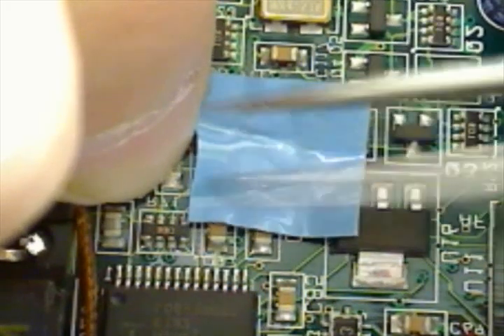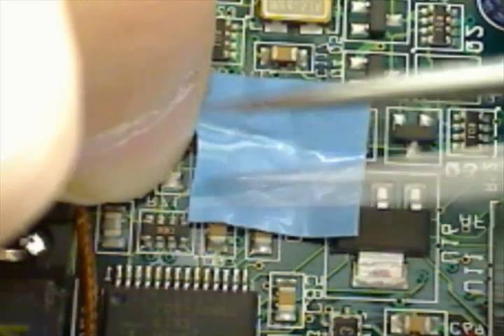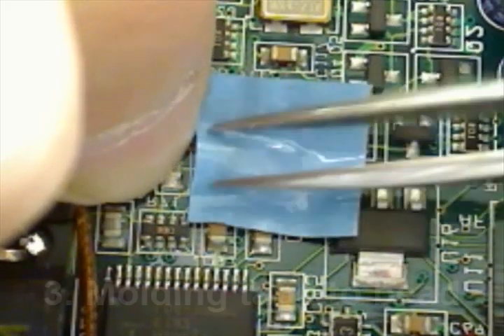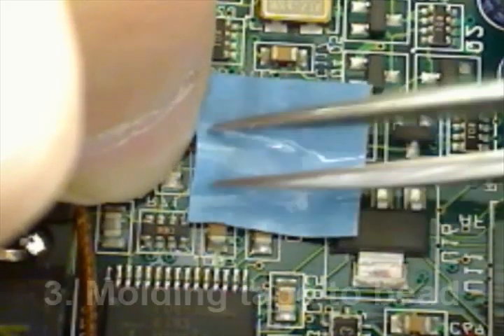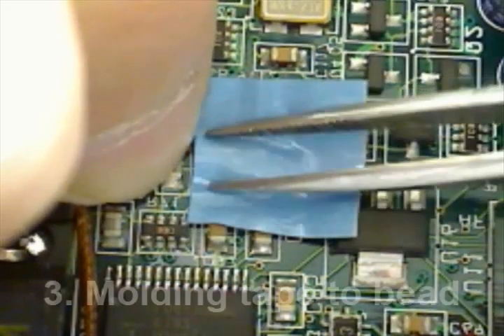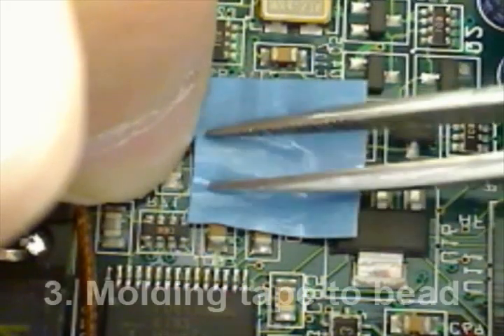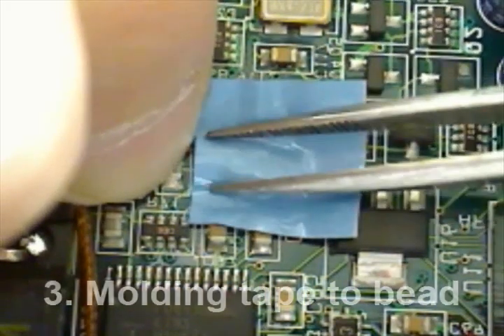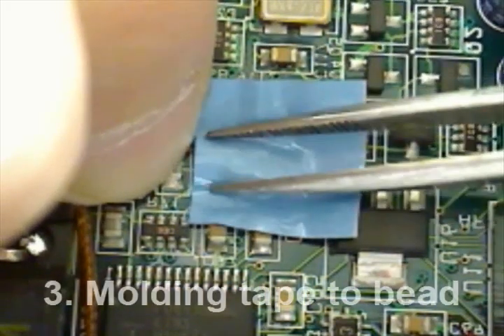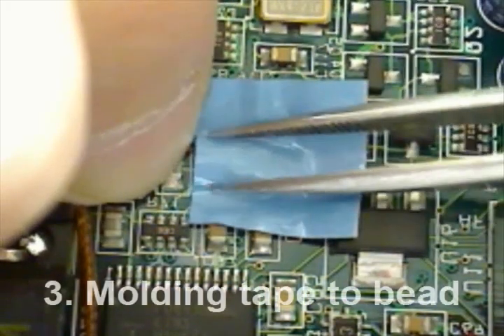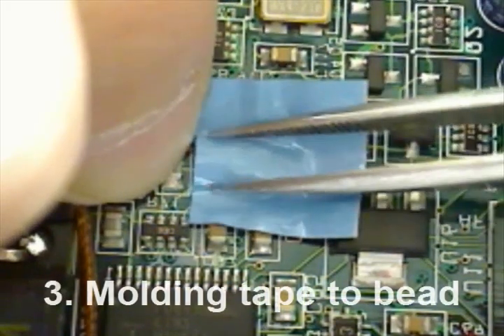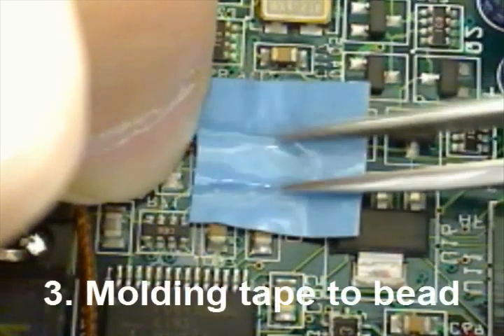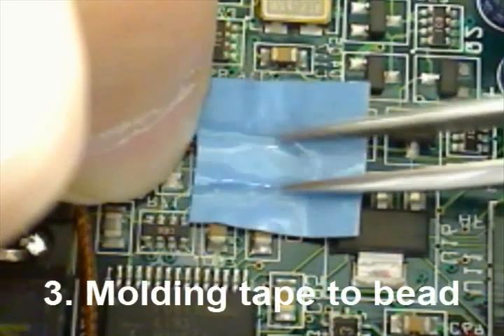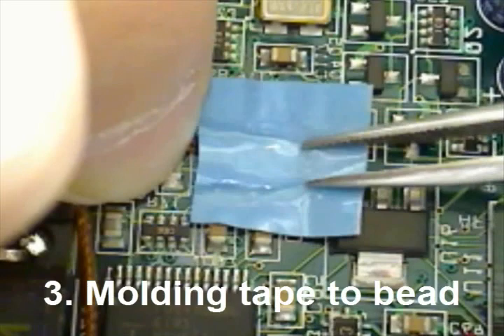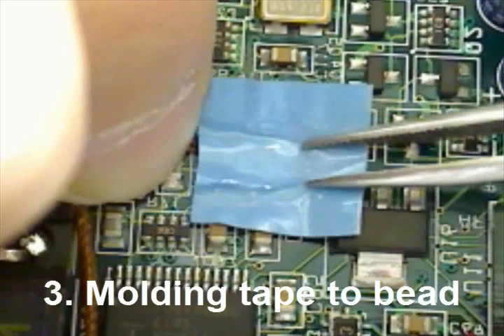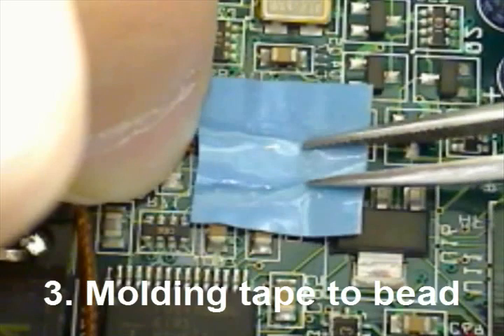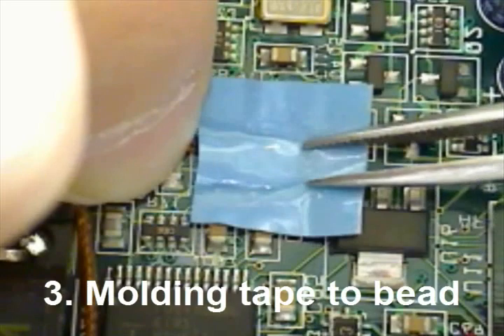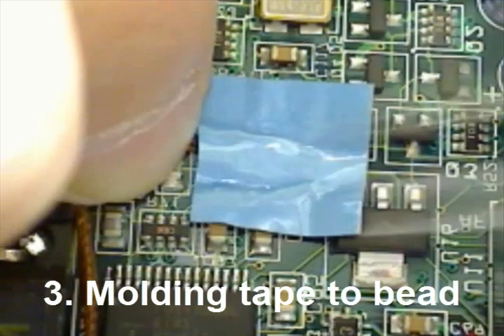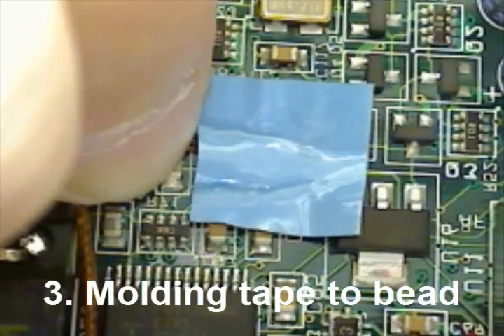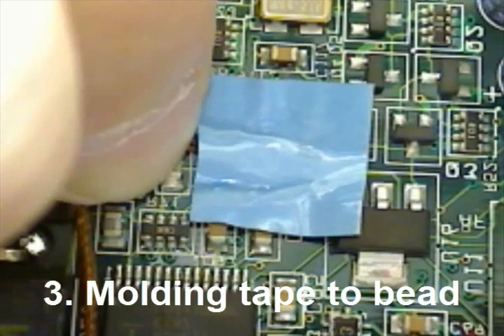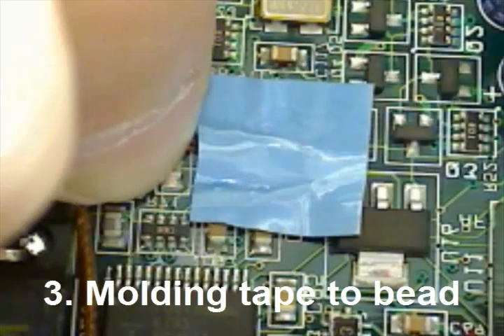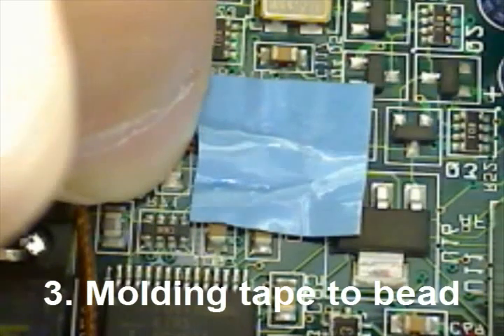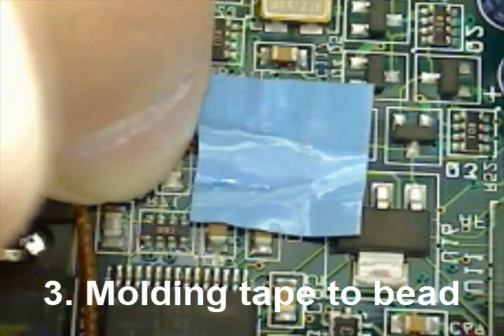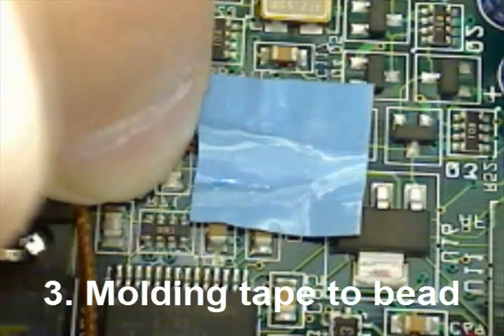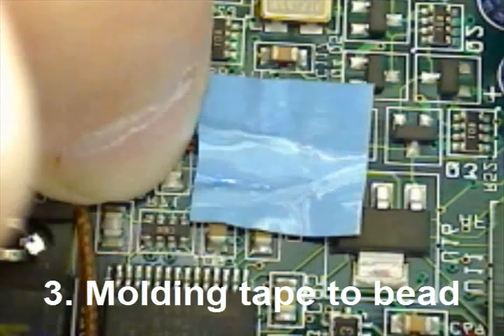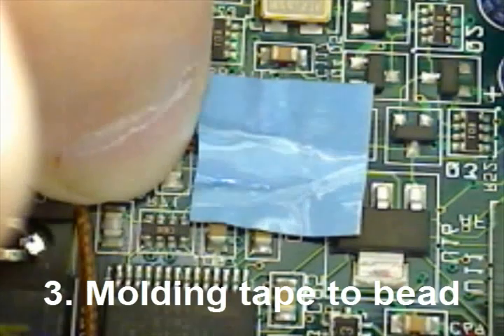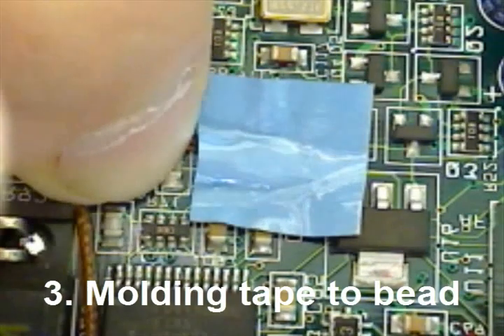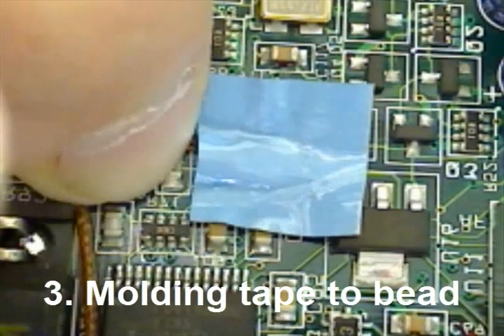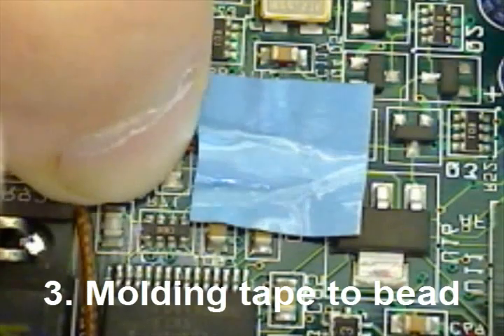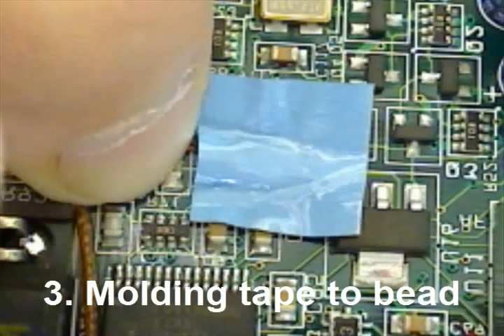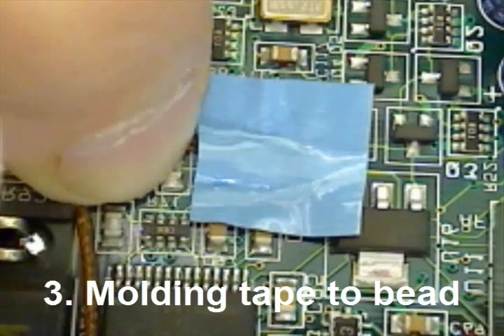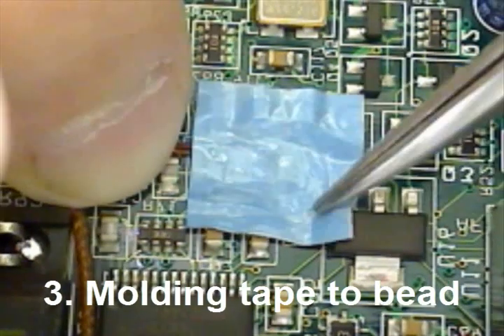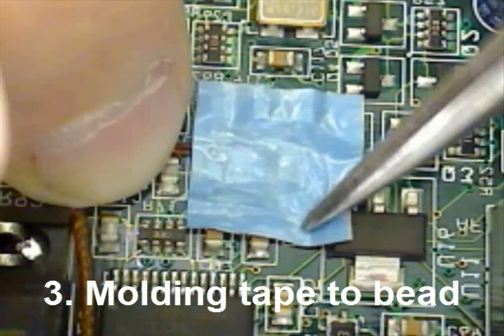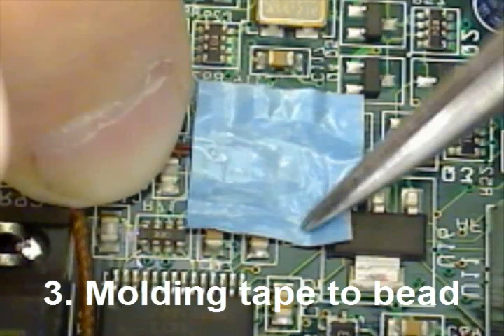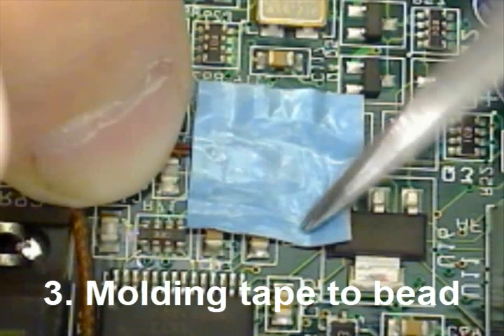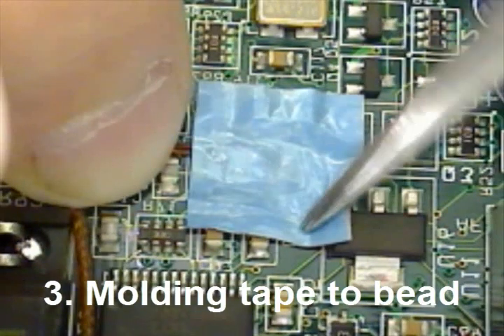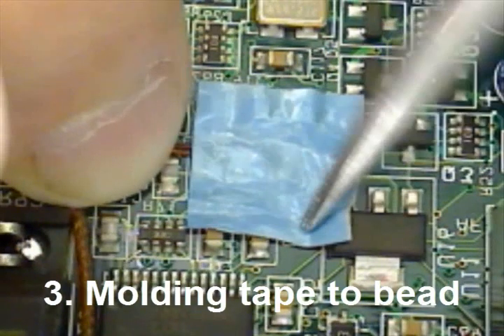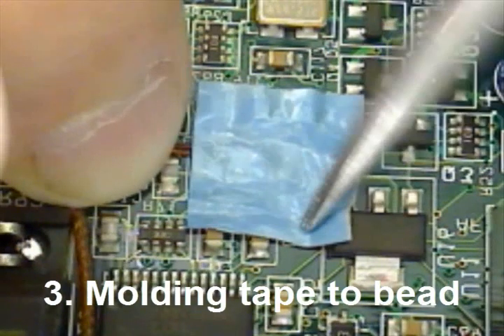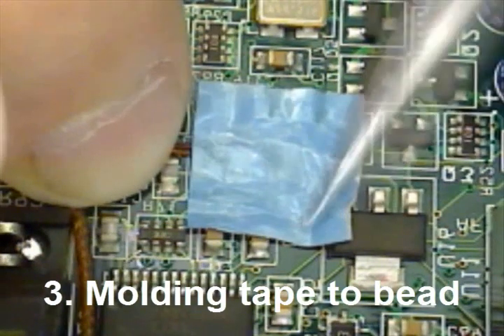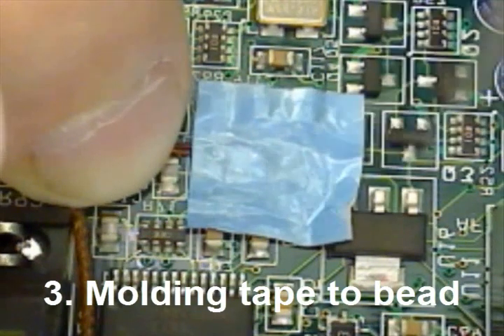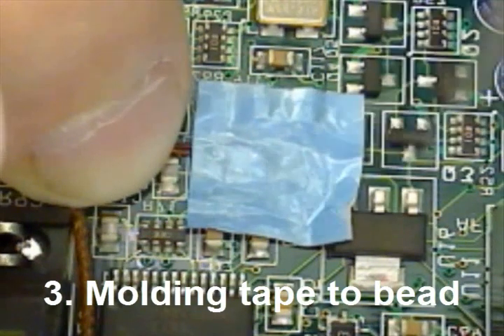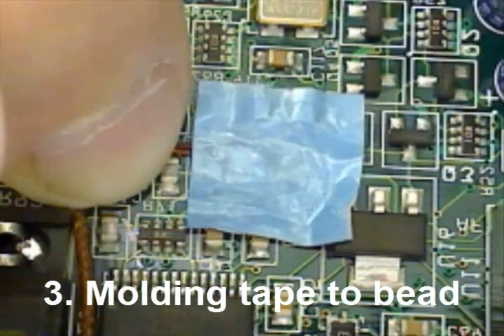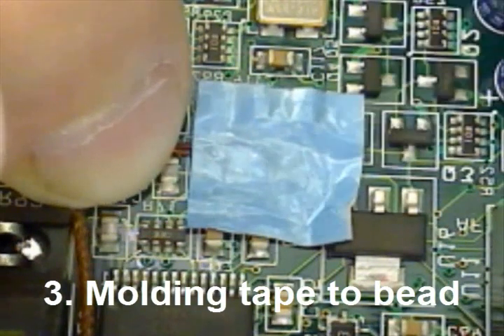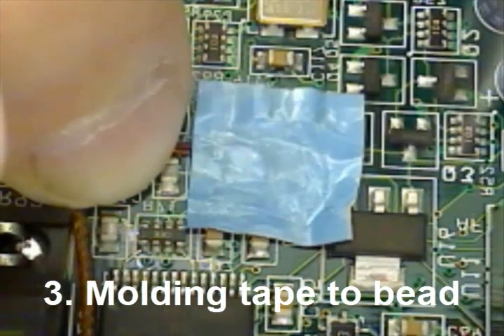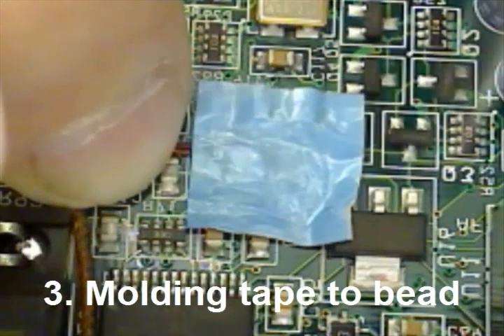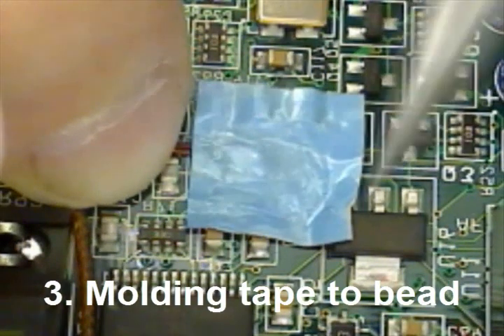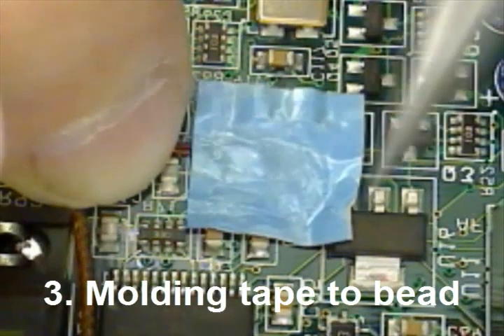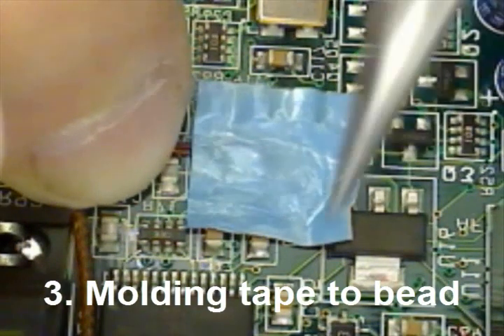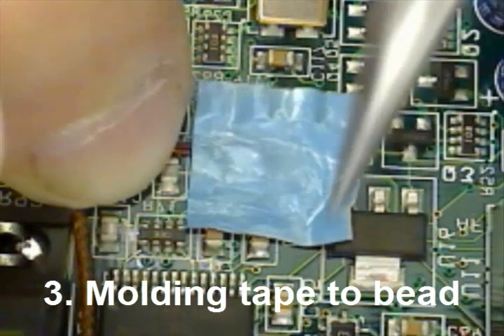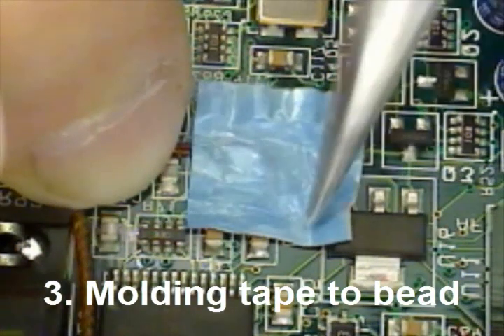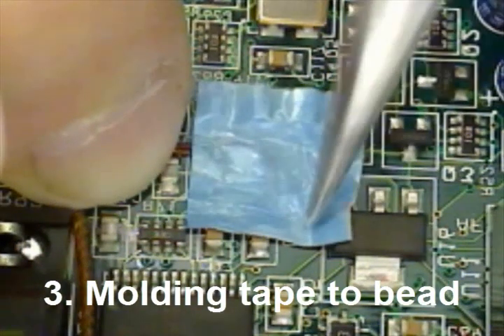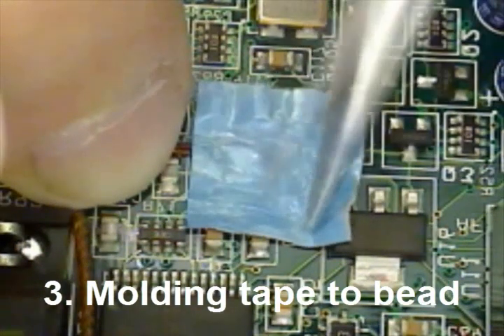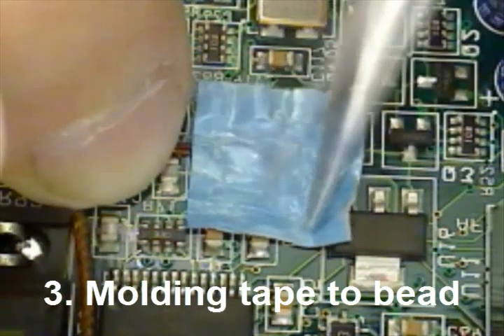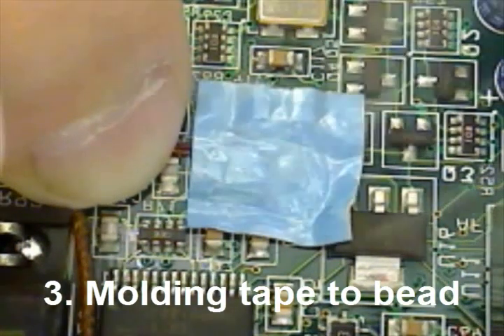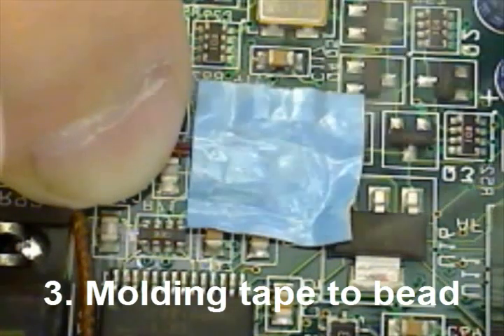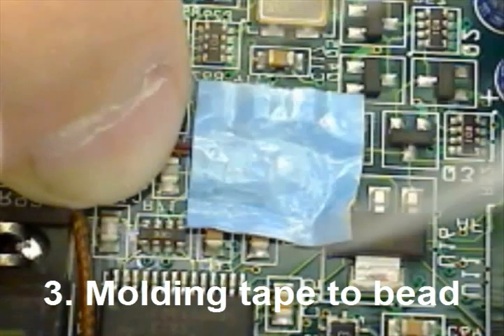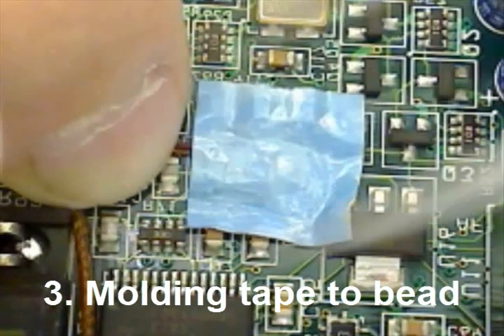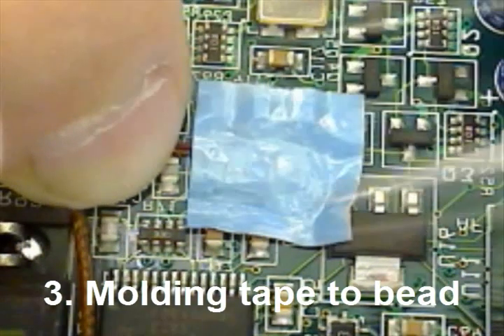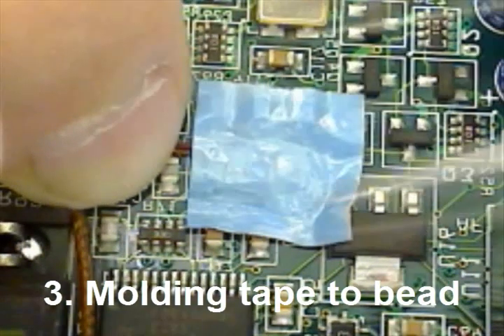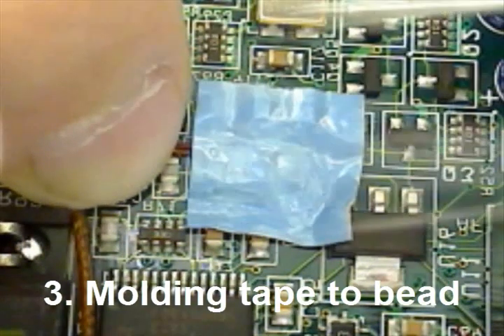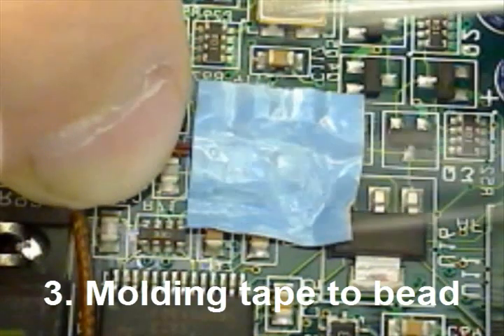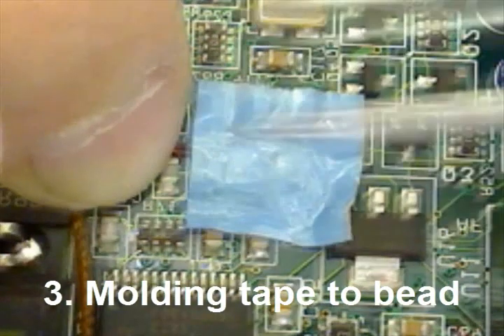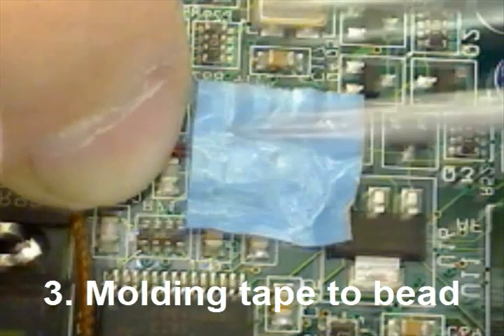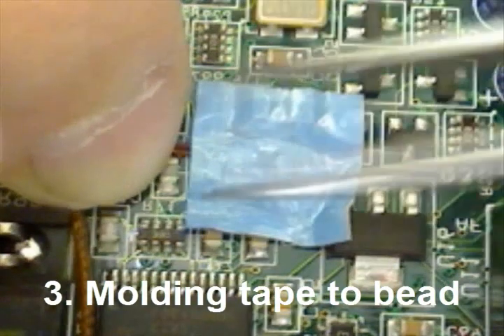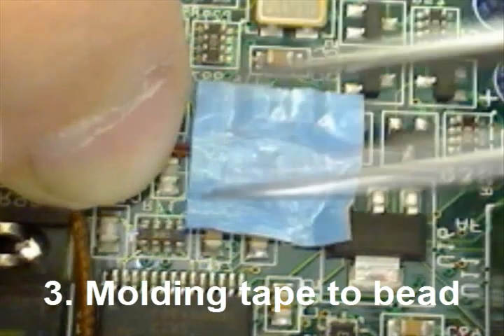It is important that you mold the tape around the thermocouple, especially the bead. This will prolong the life of your contact.